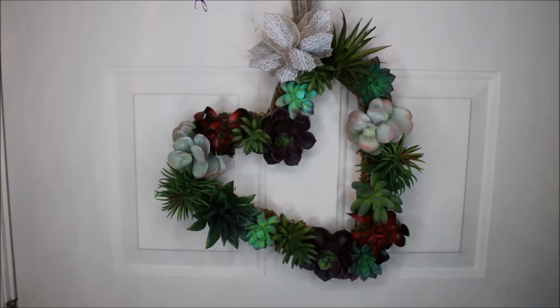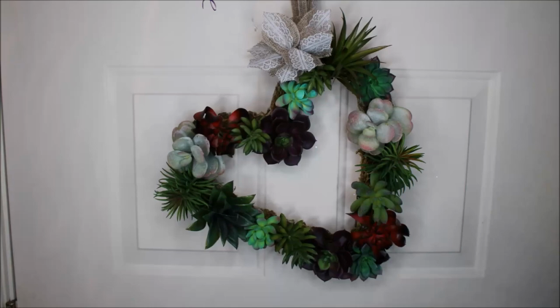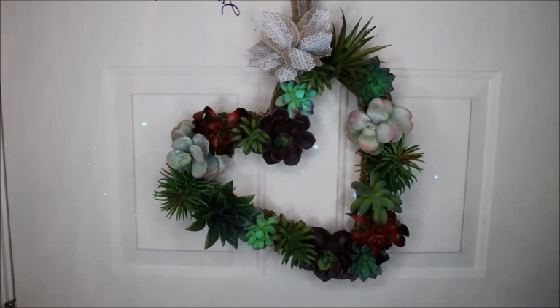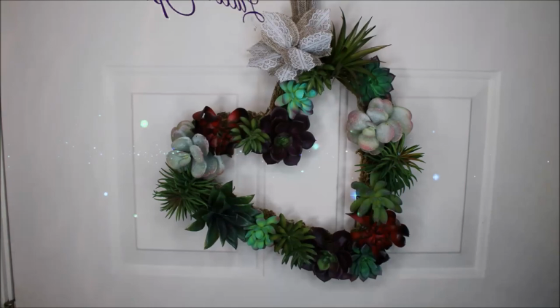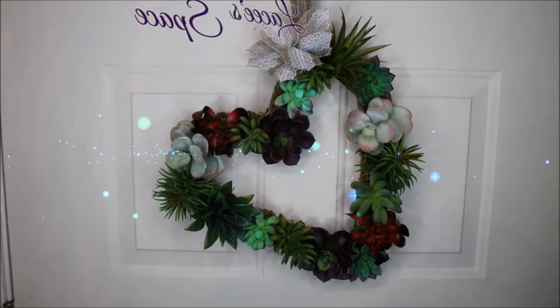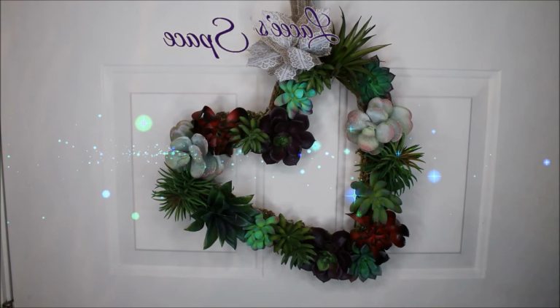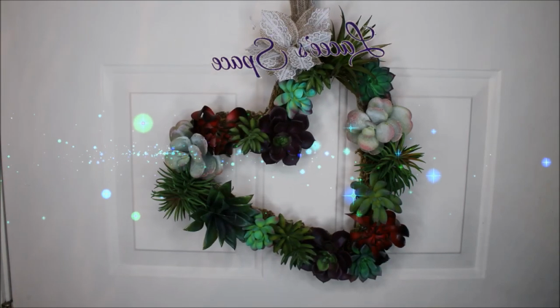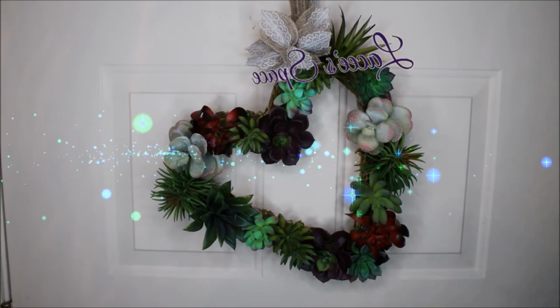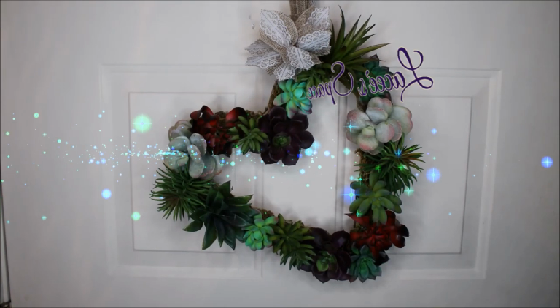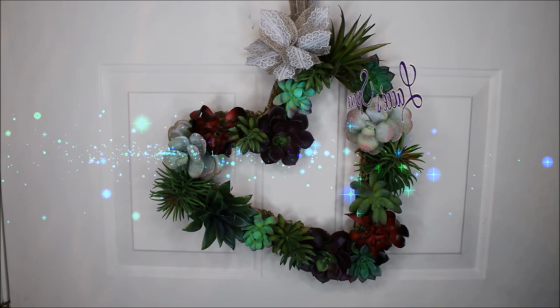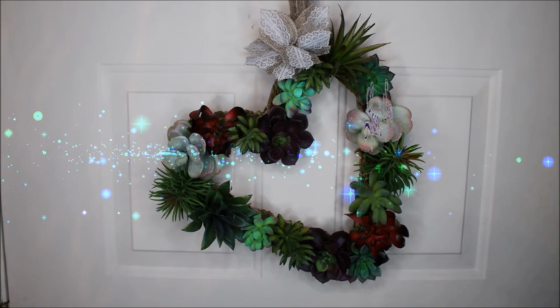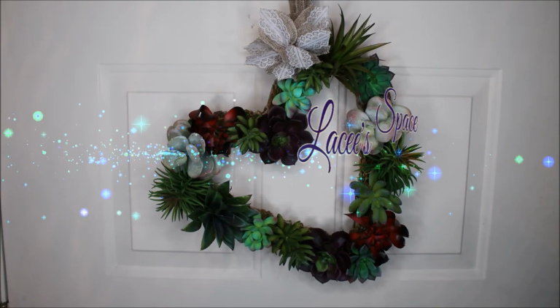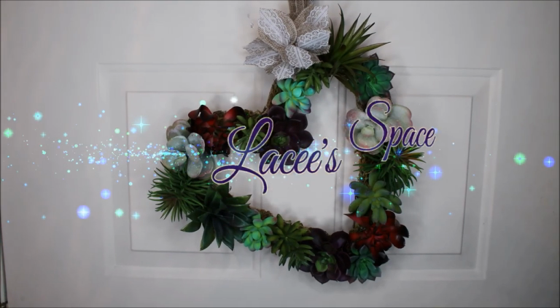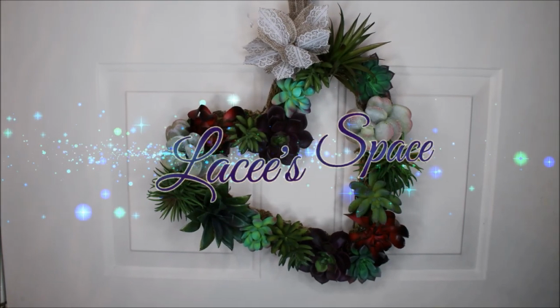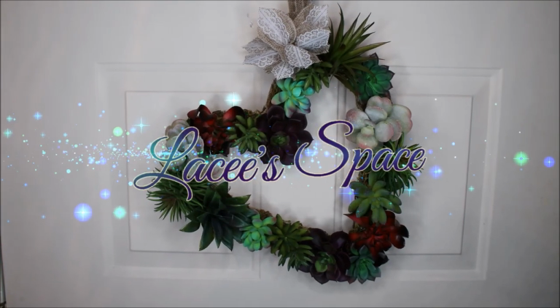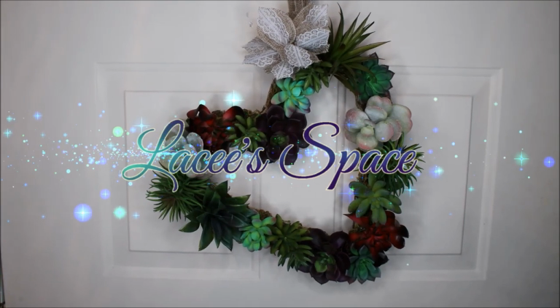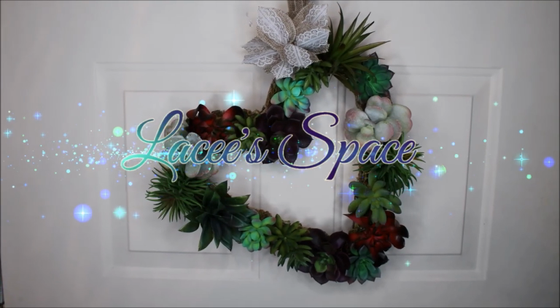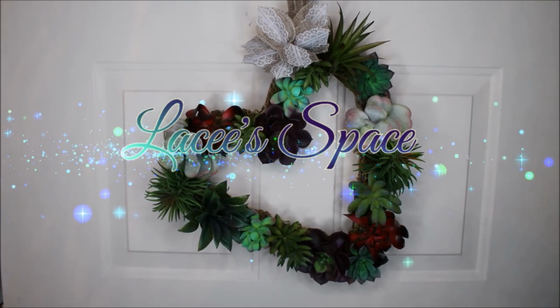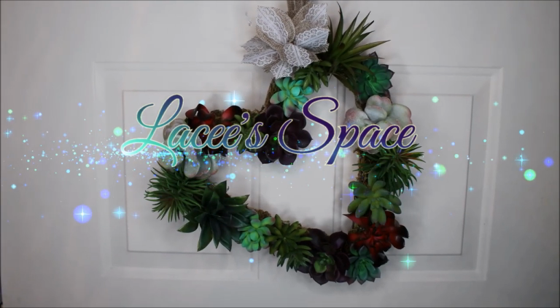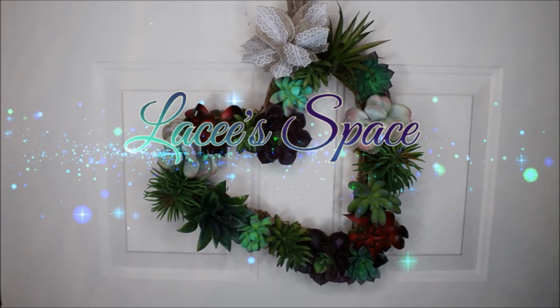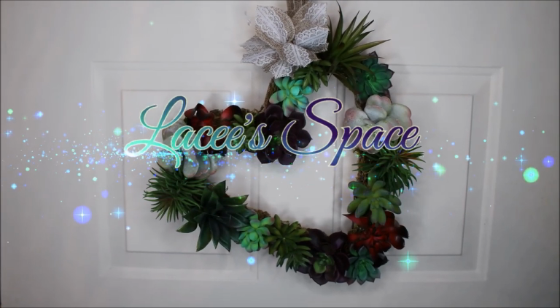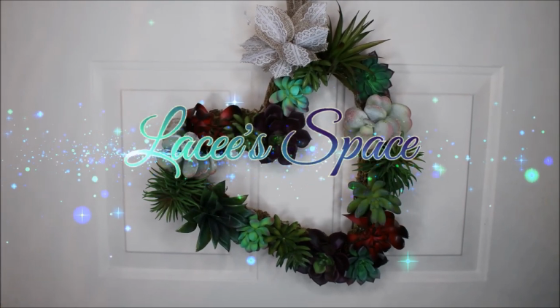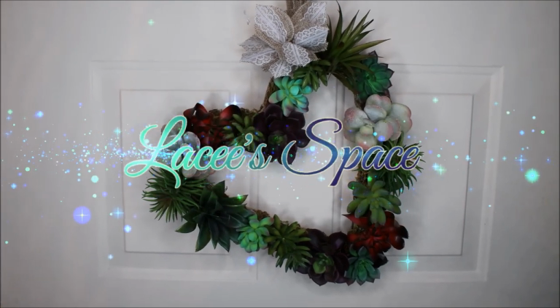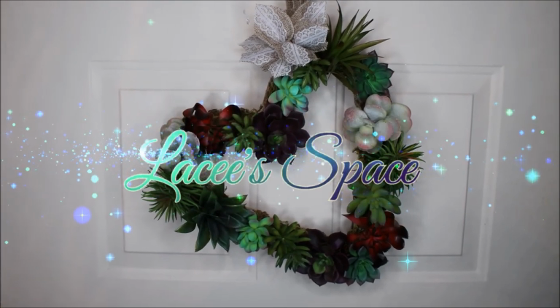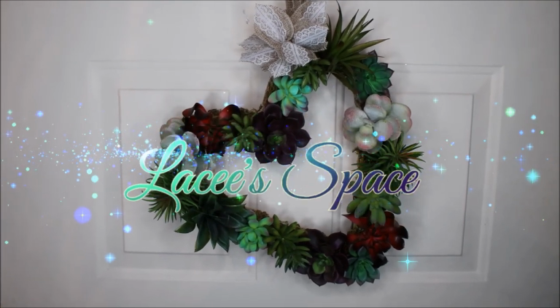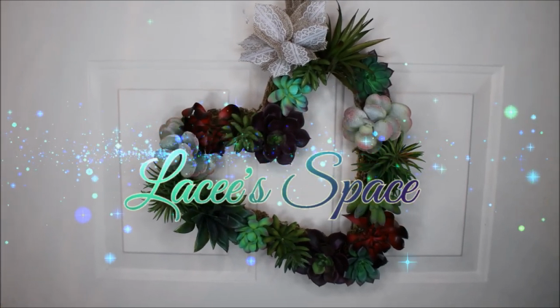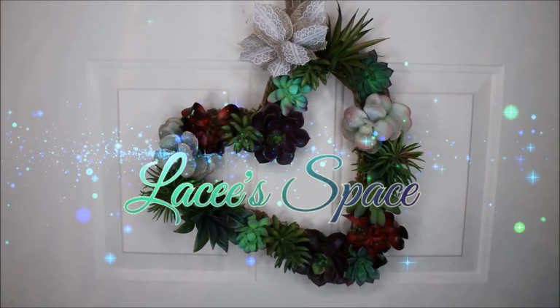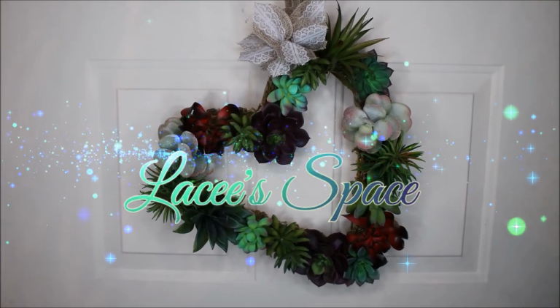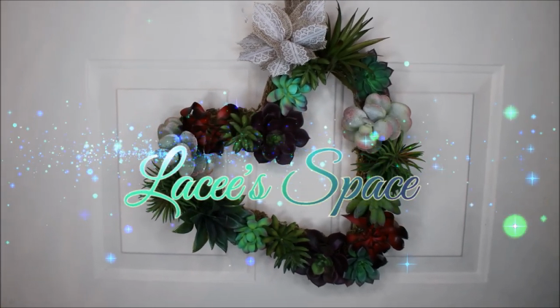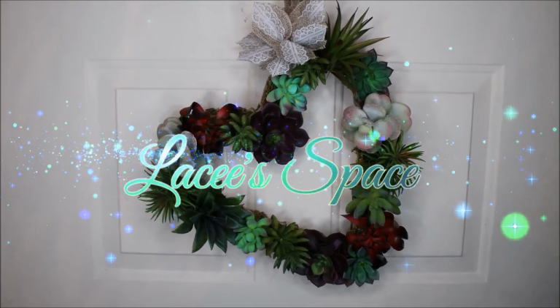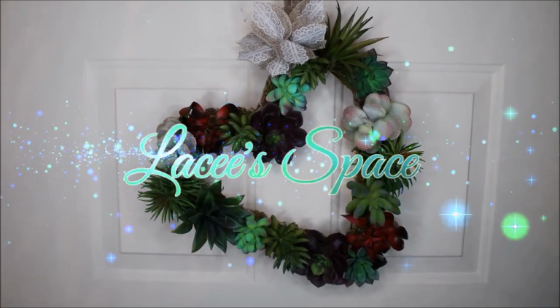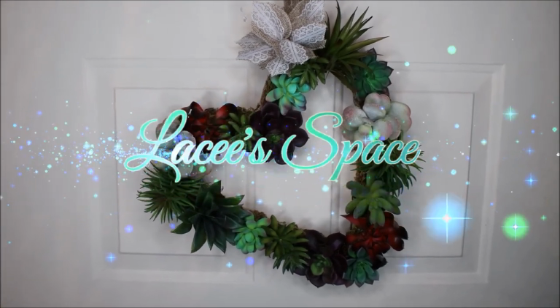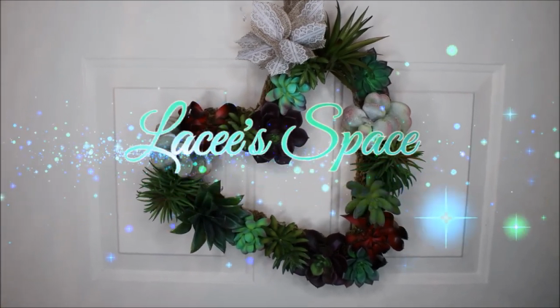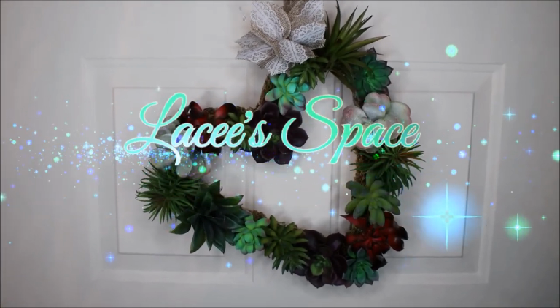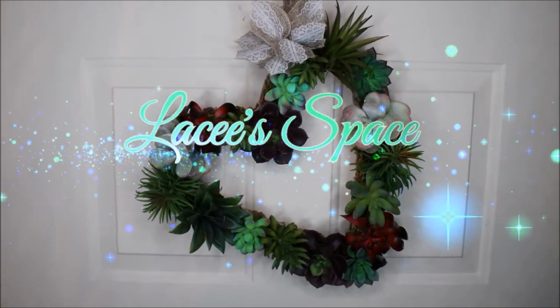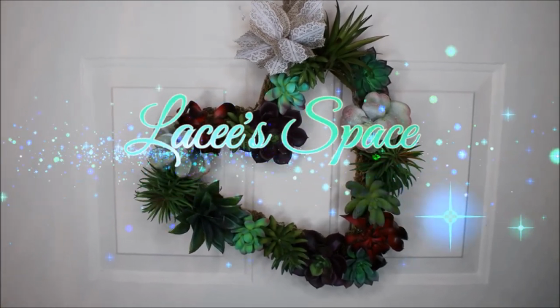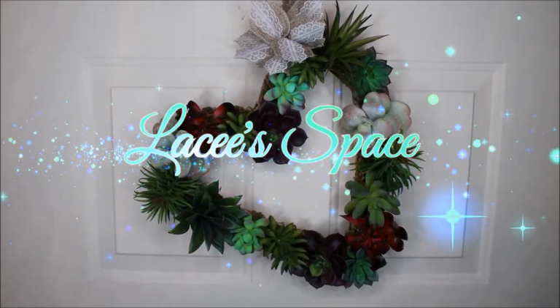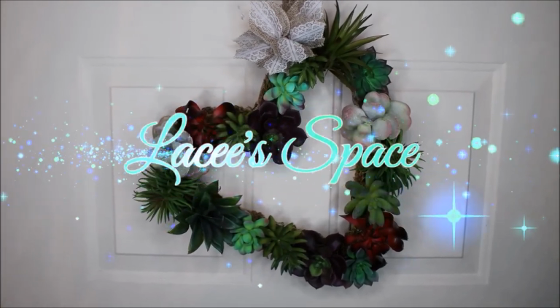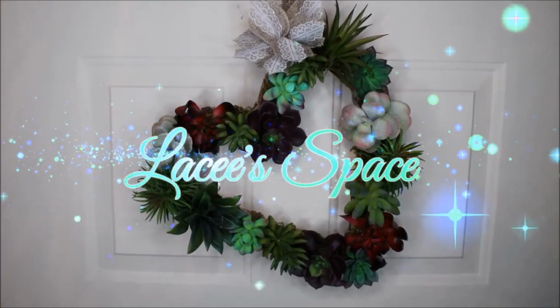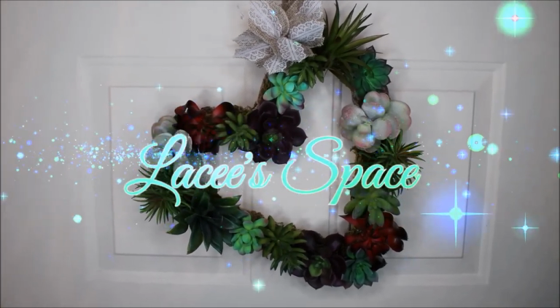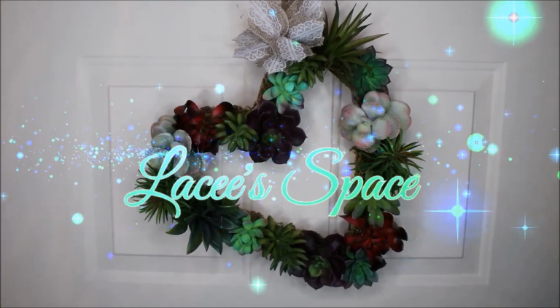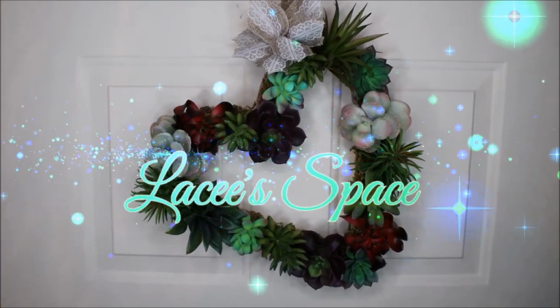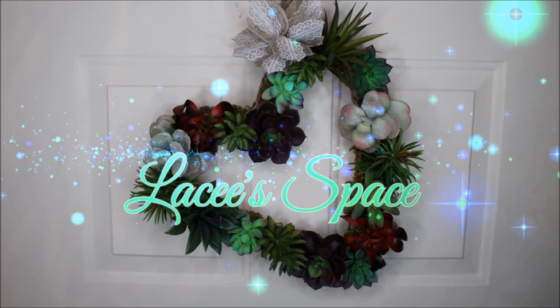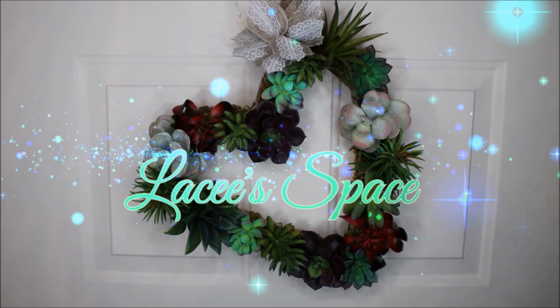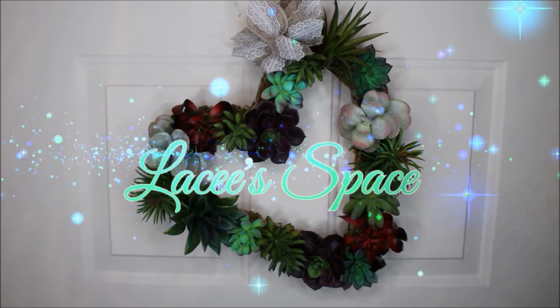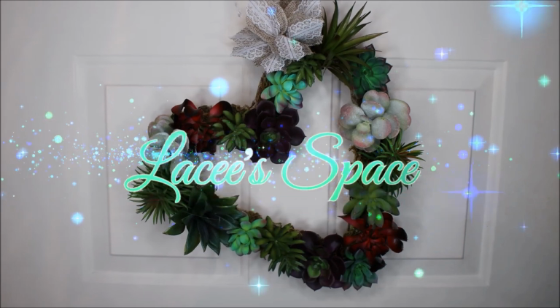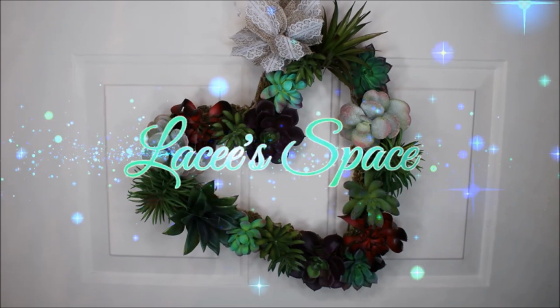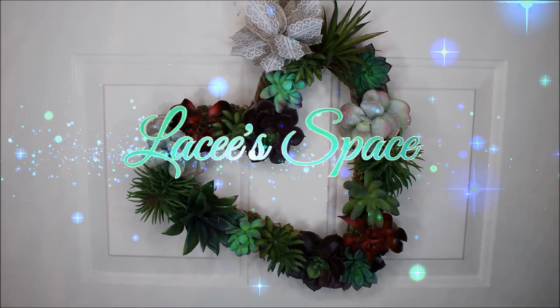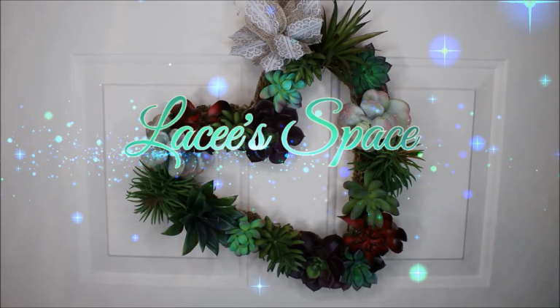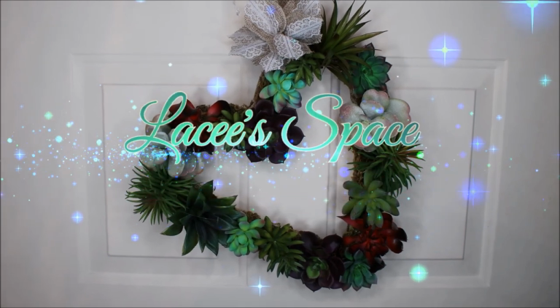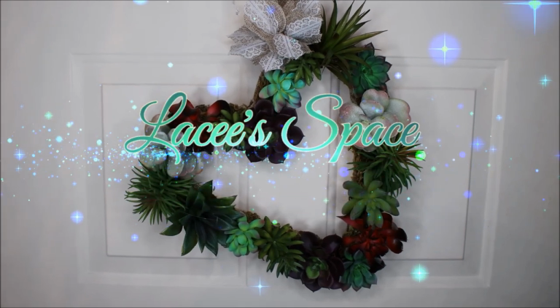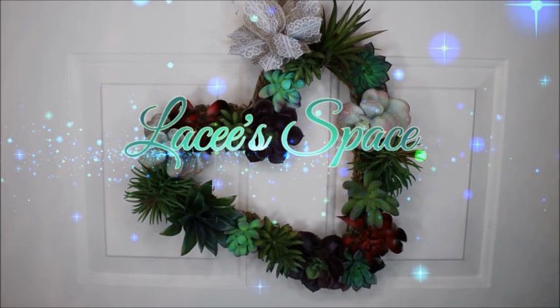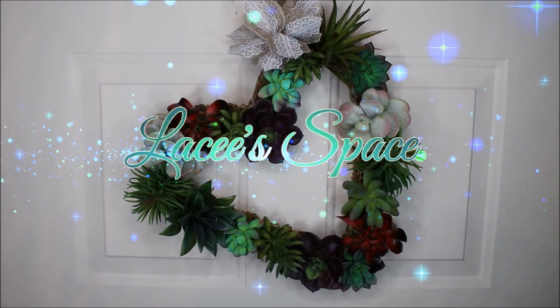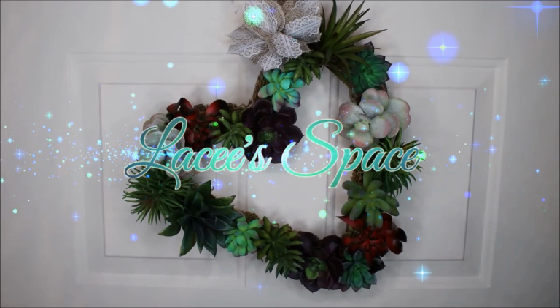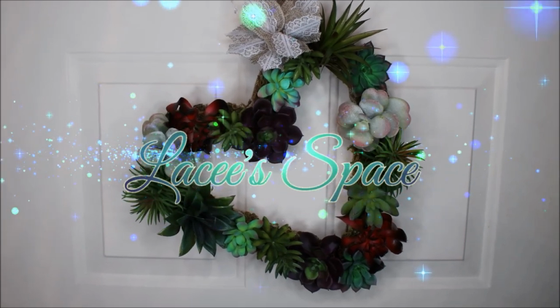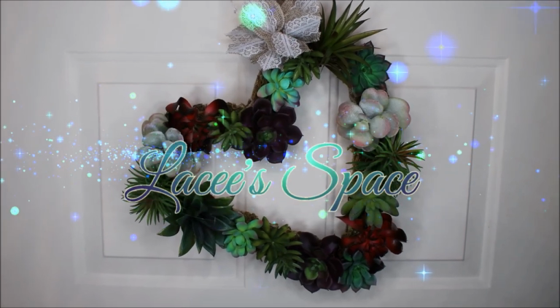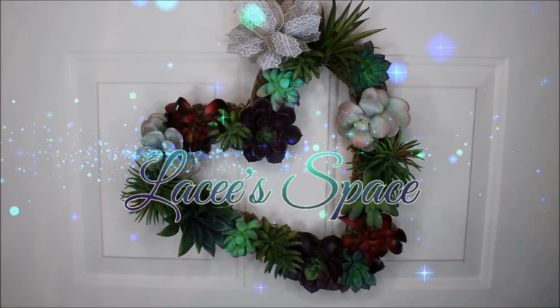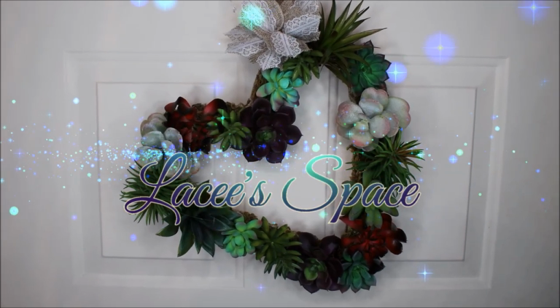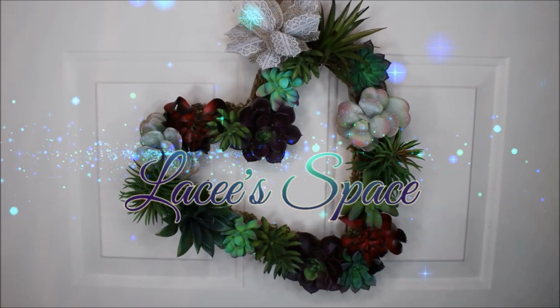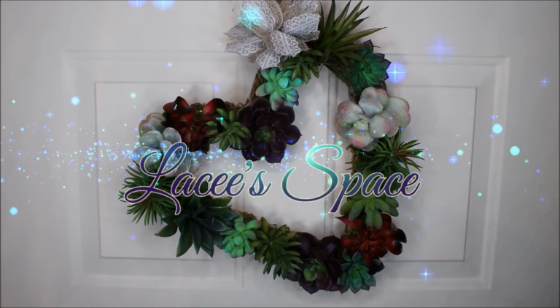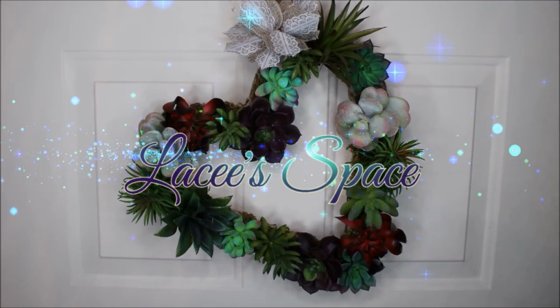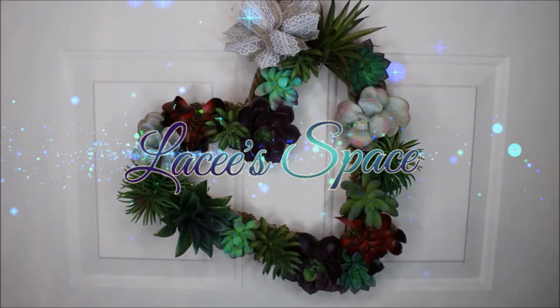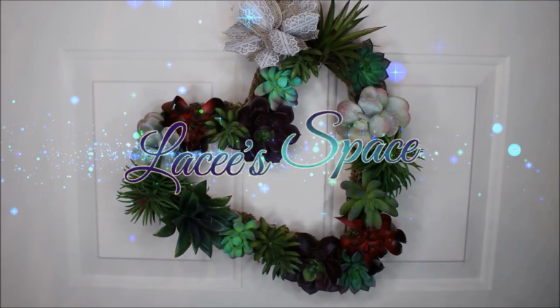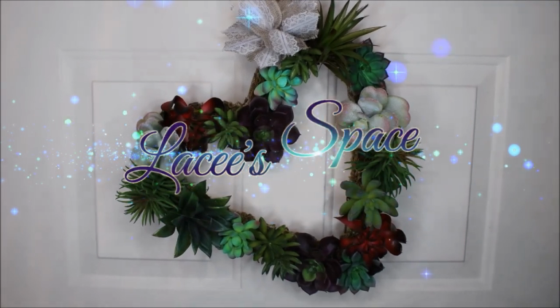Hi loves, it's Lacey and welcome to our space. Today we are going to be doing some bumblebee DIYs, so let's get started.